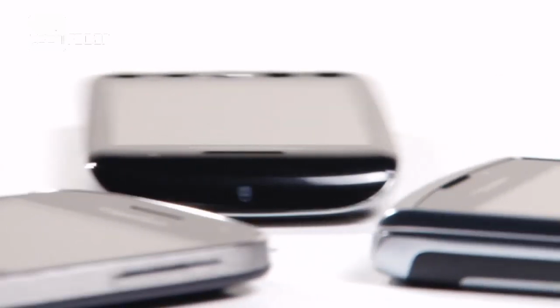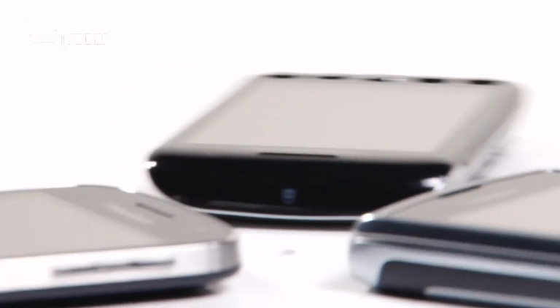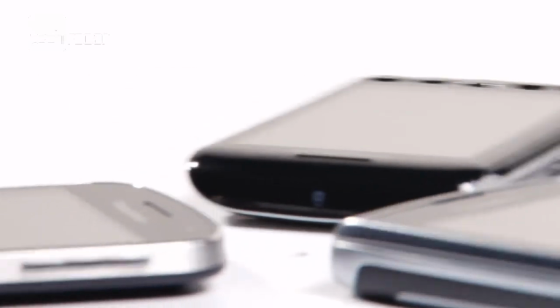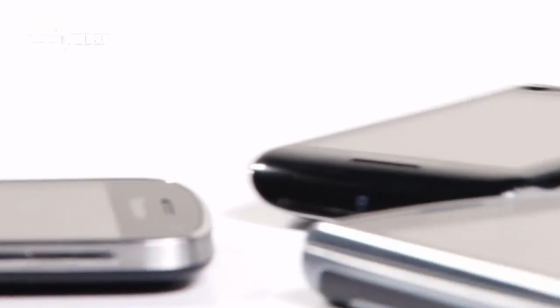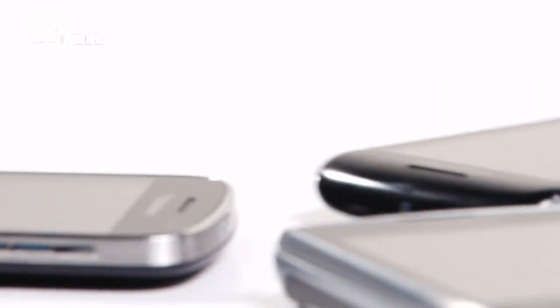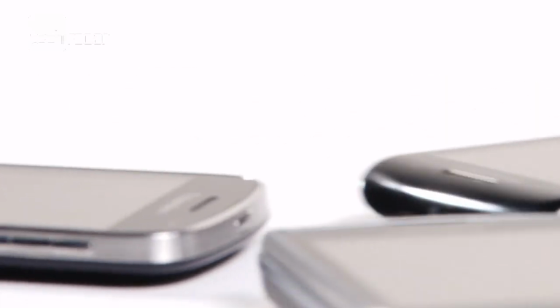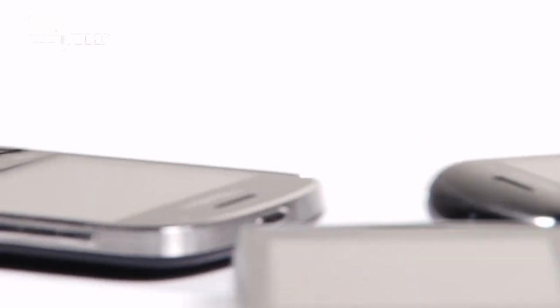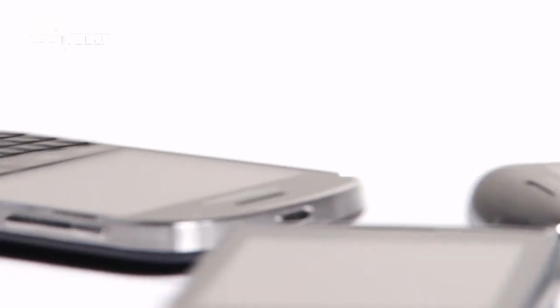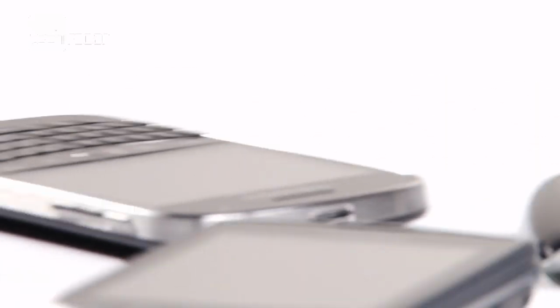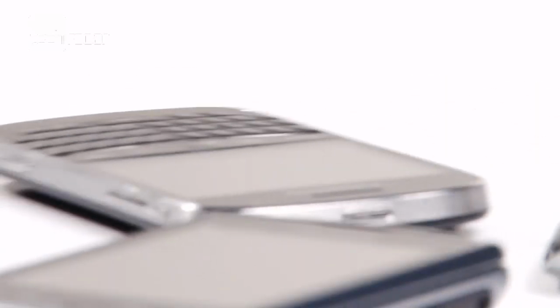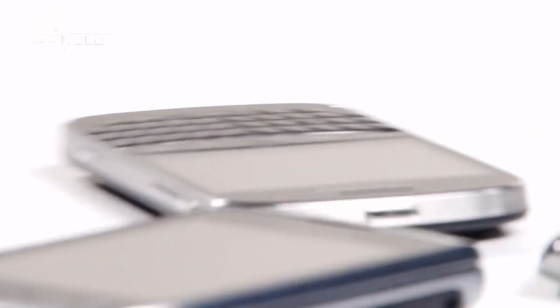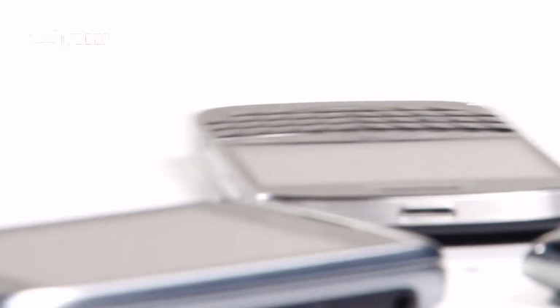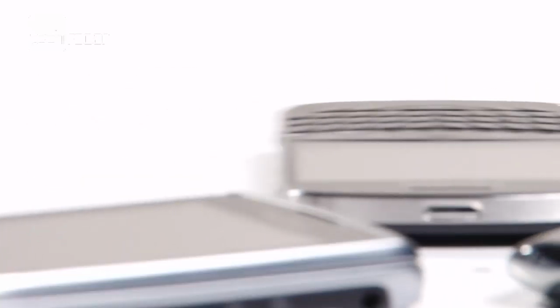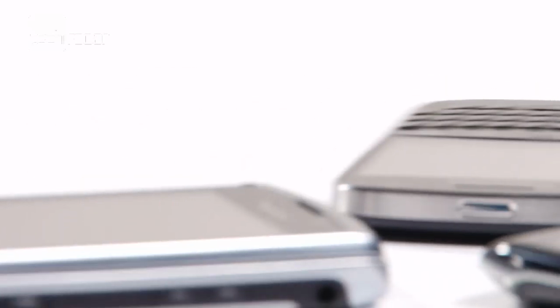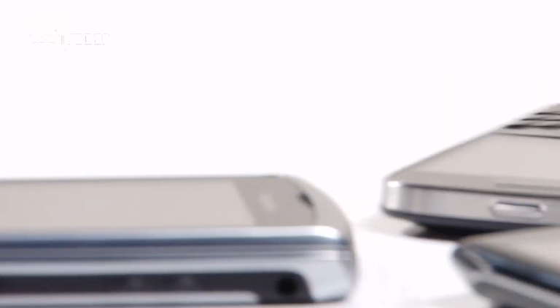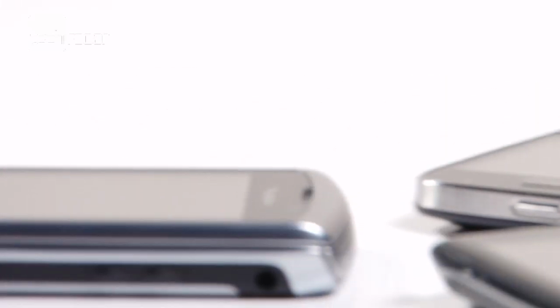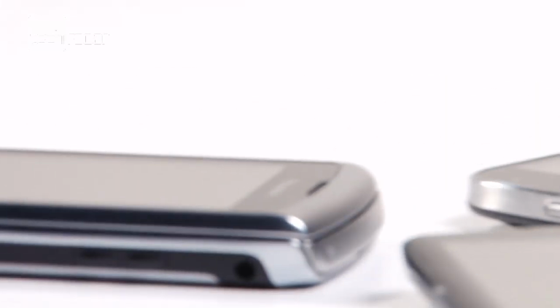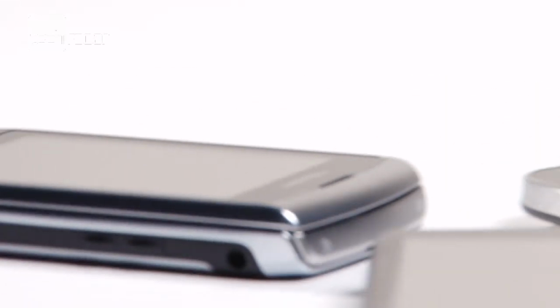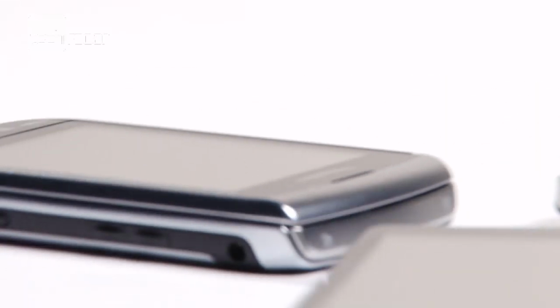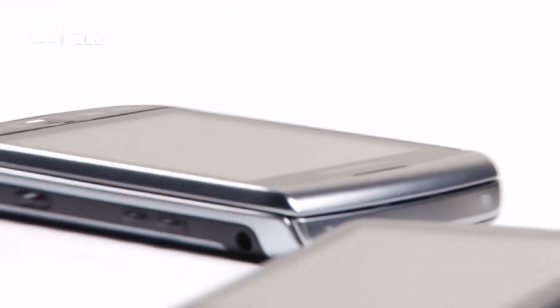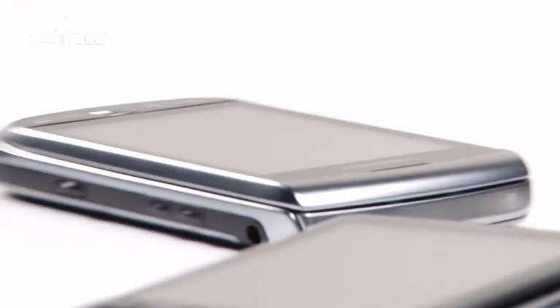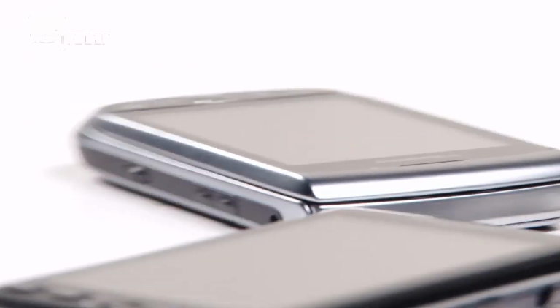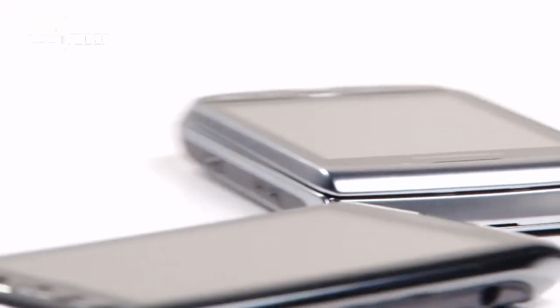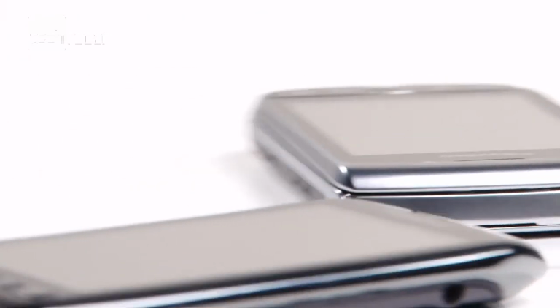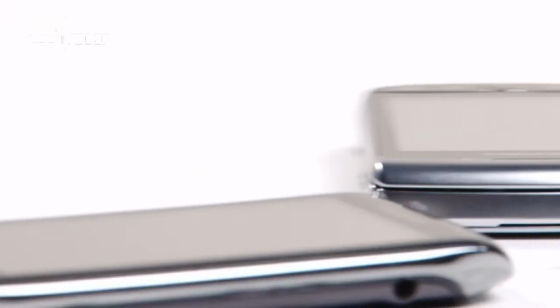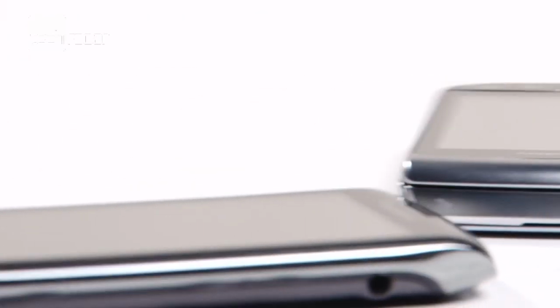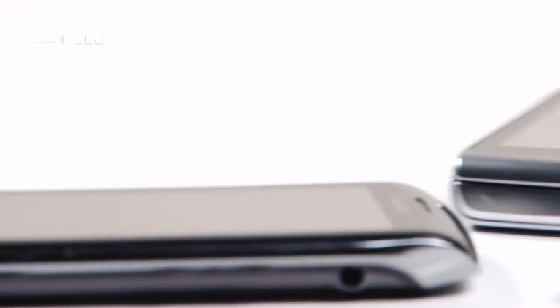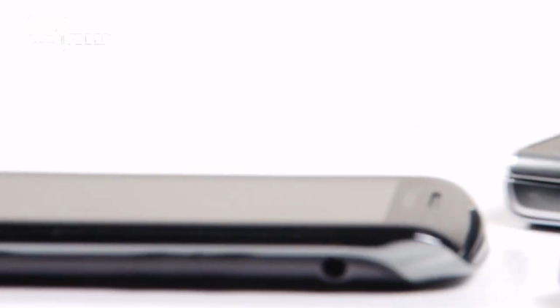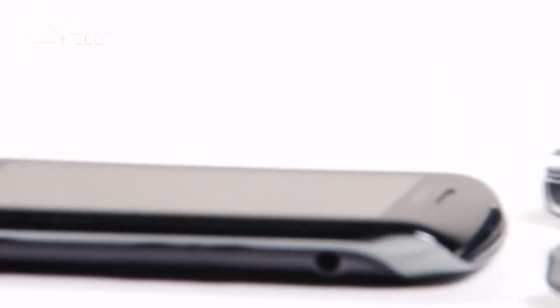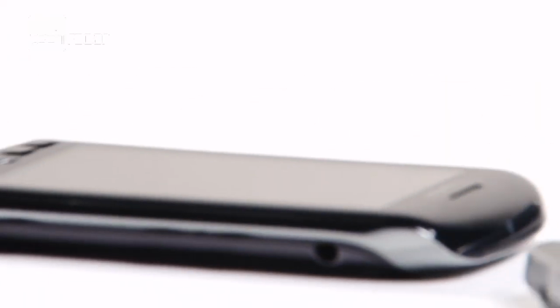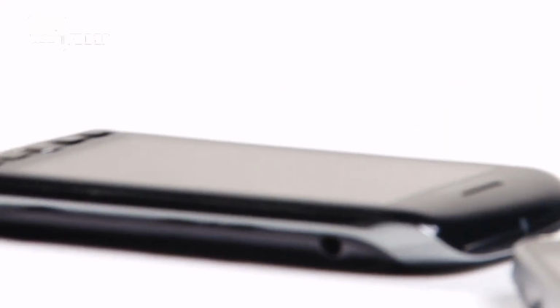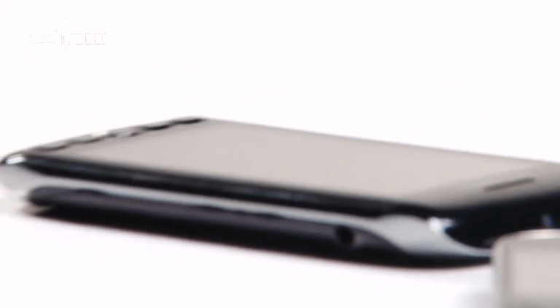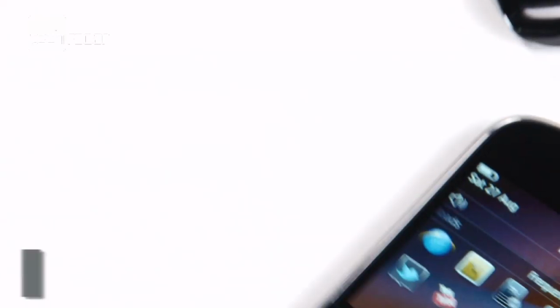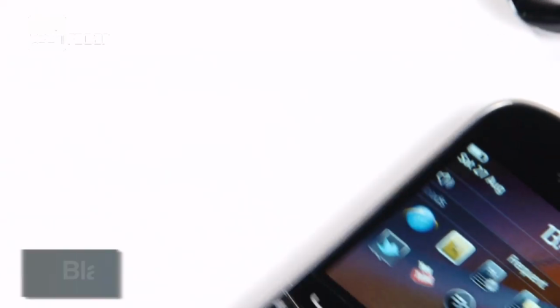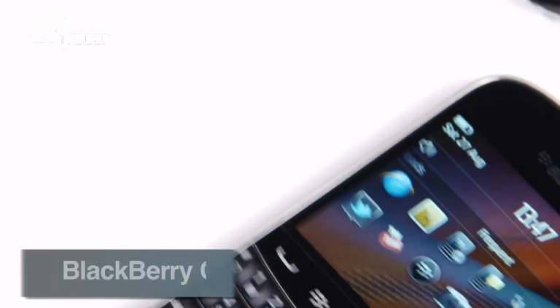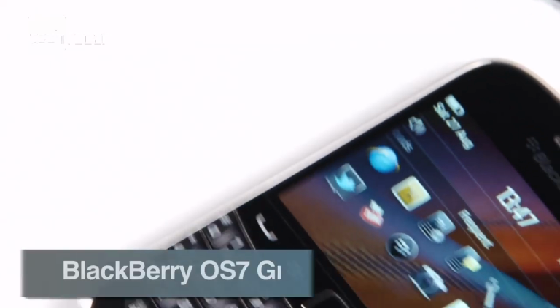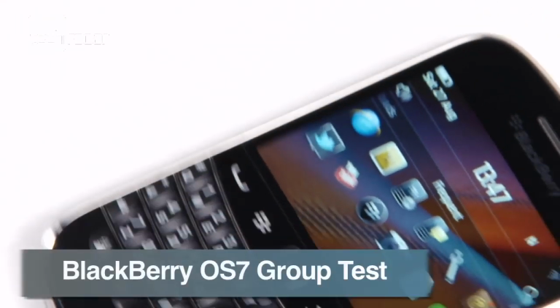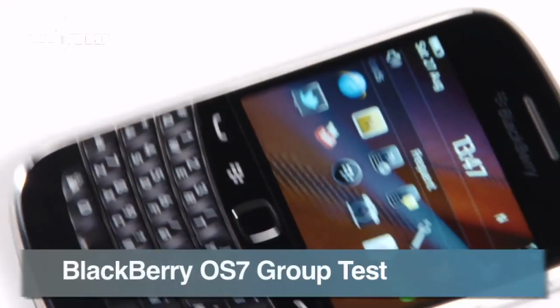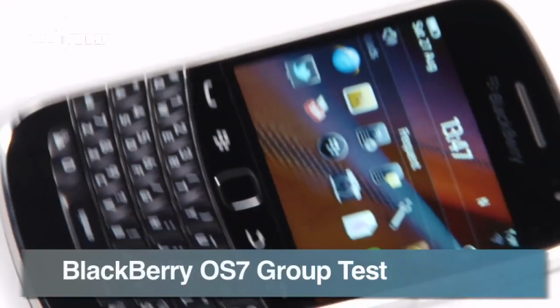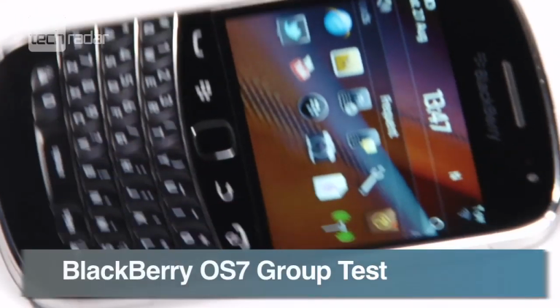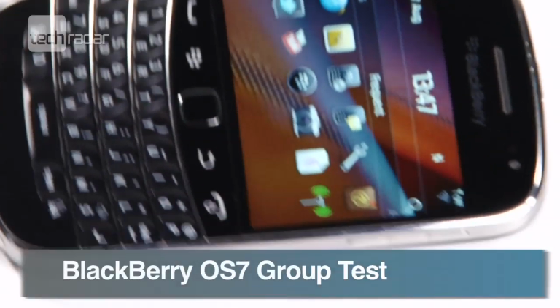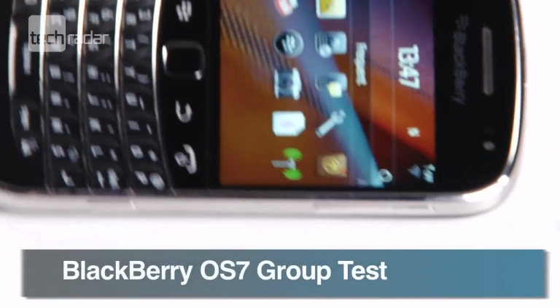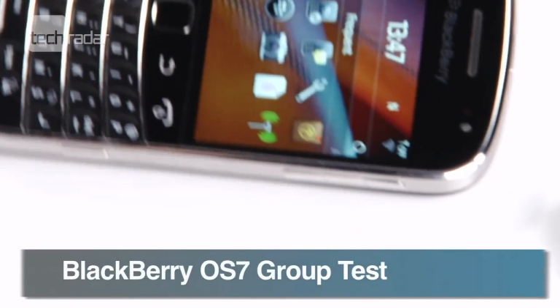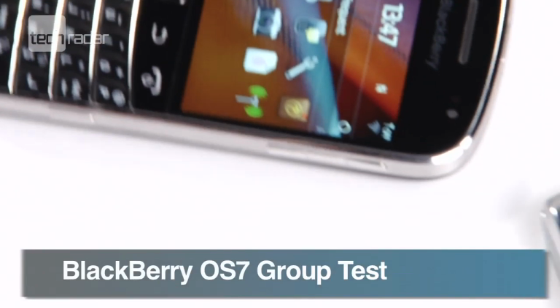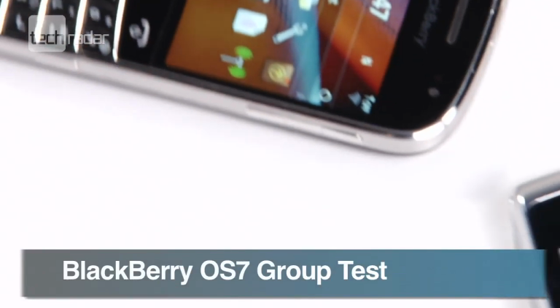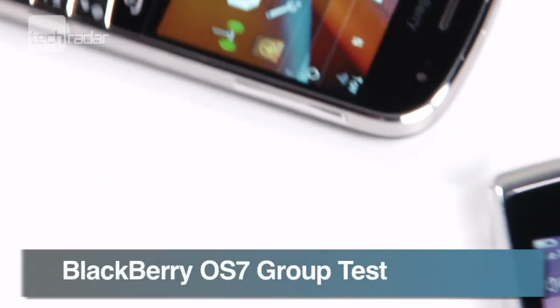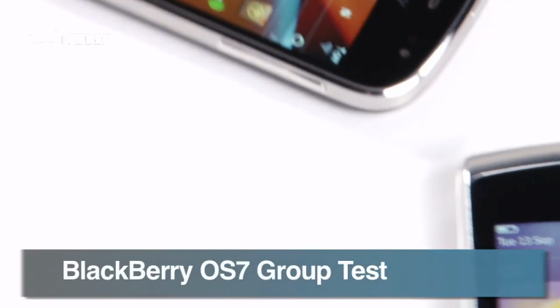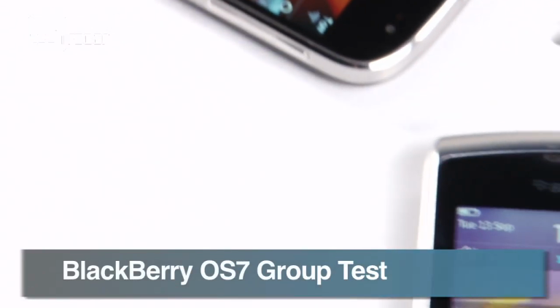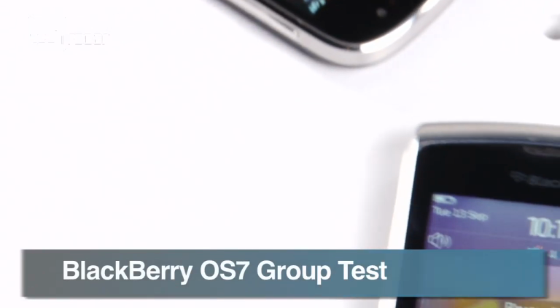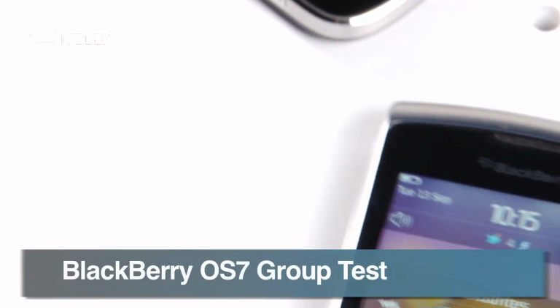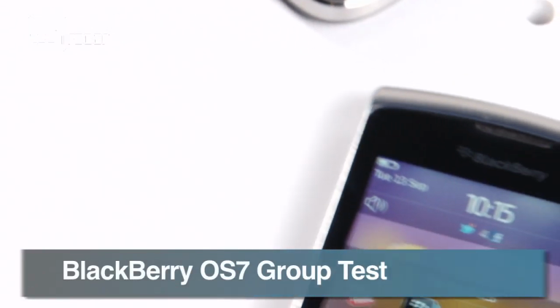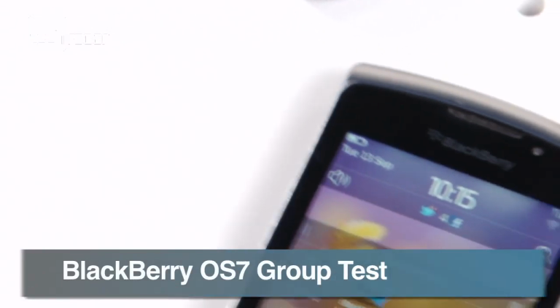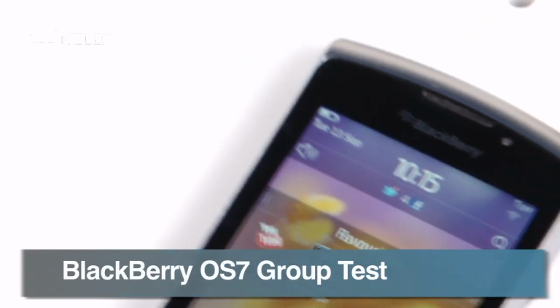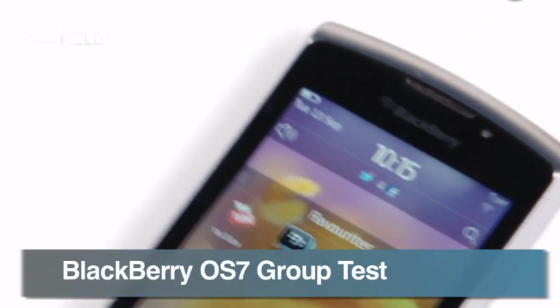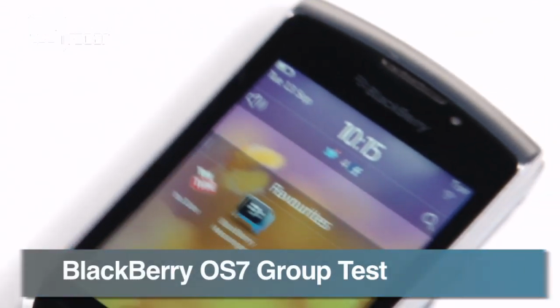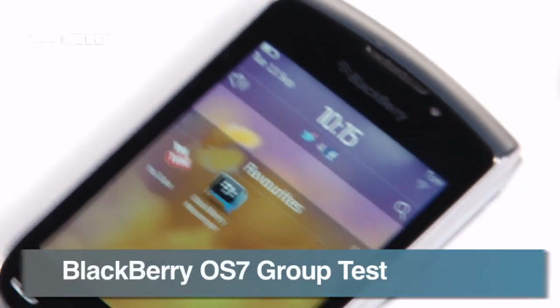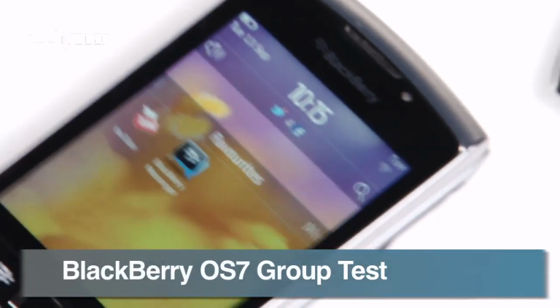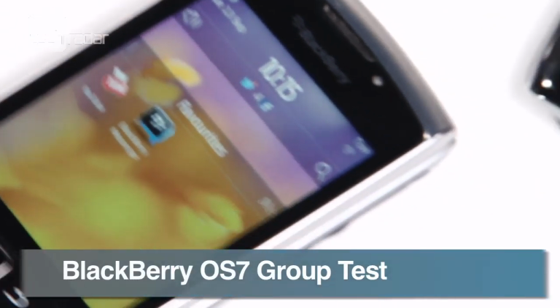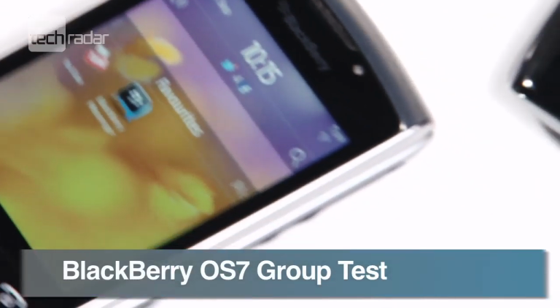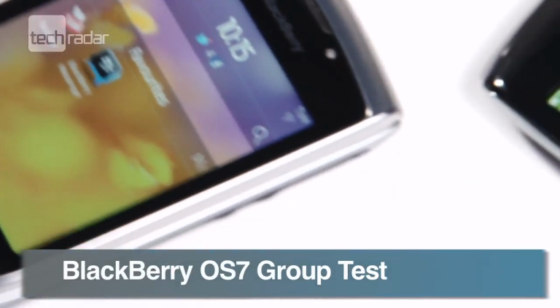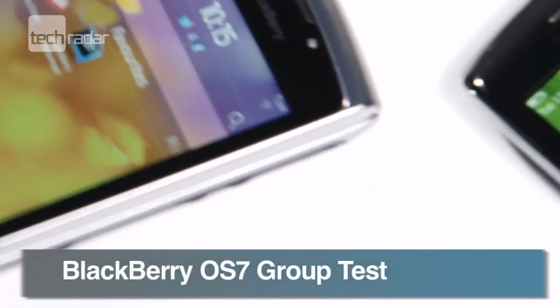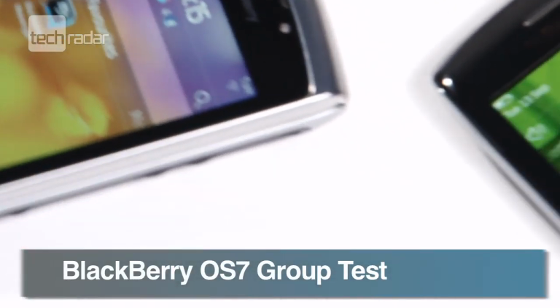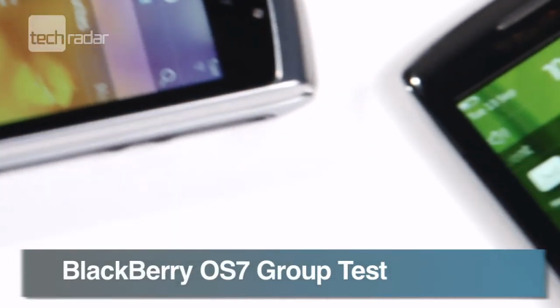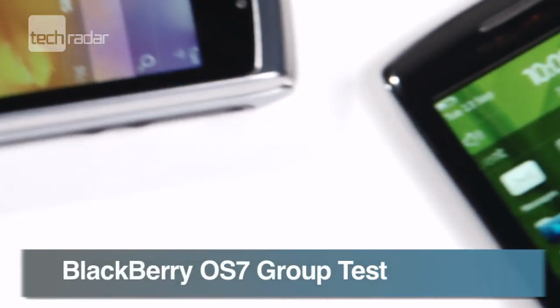With RIM spewing out new handsets faster than an errant Catherine wheel, we've taken a look at the top new mobiles running the brand new BBOS7.